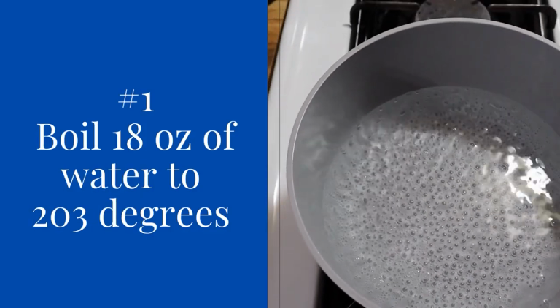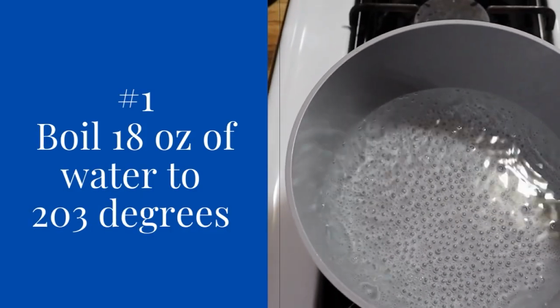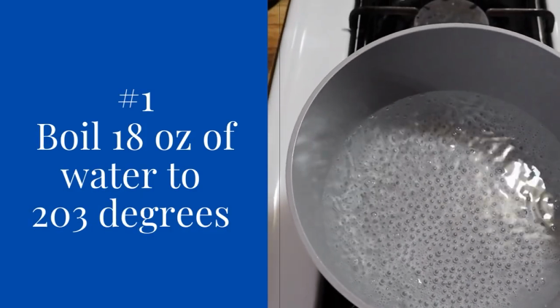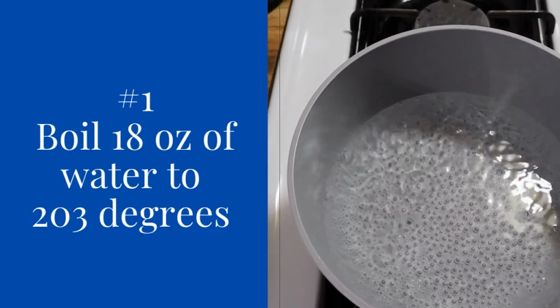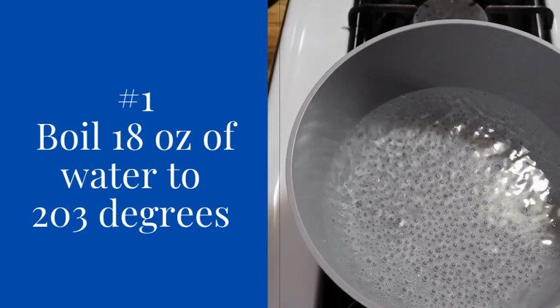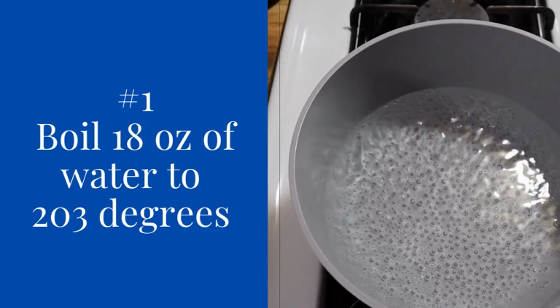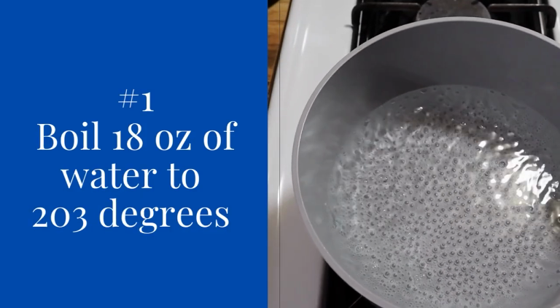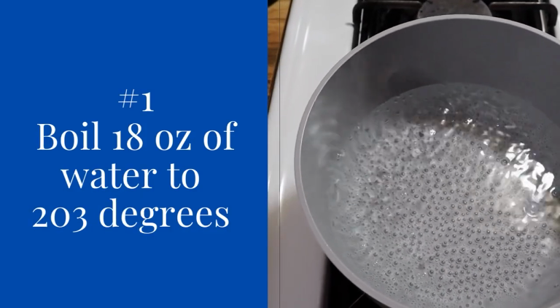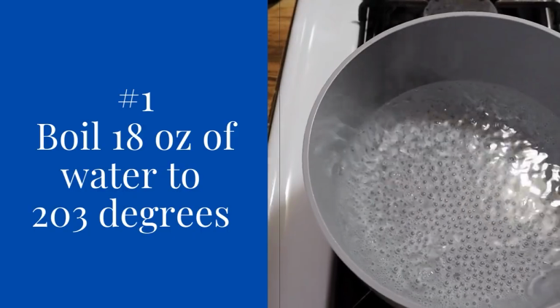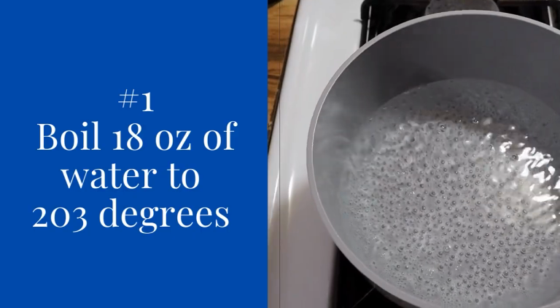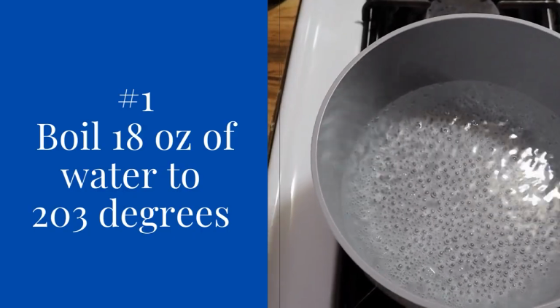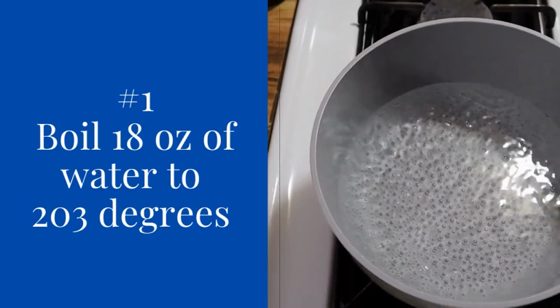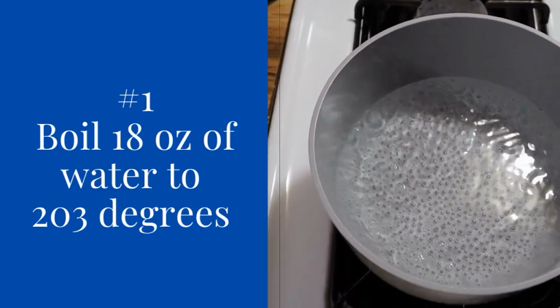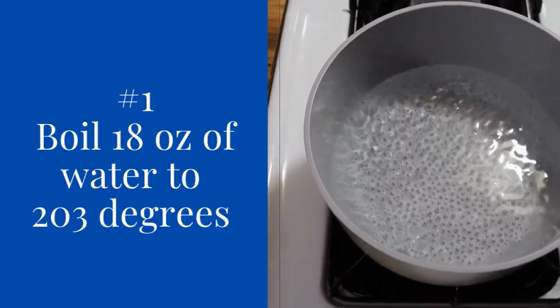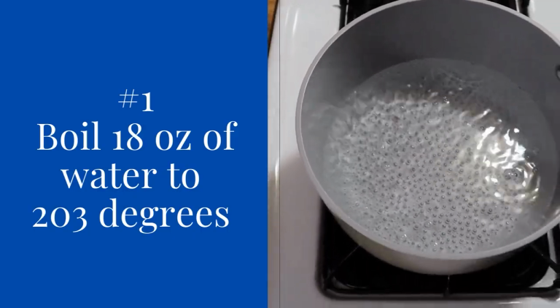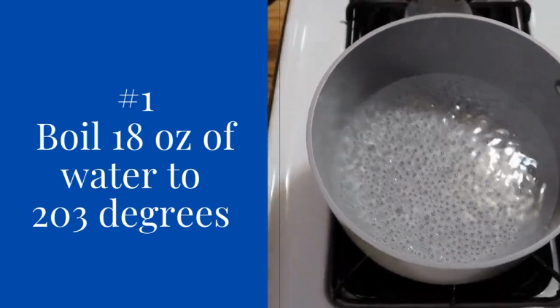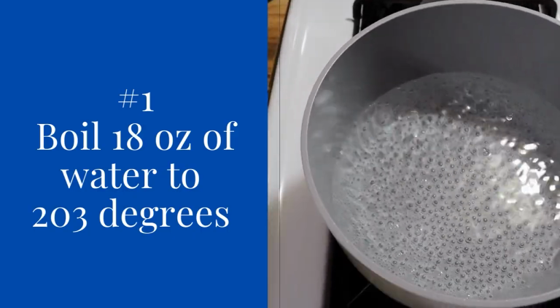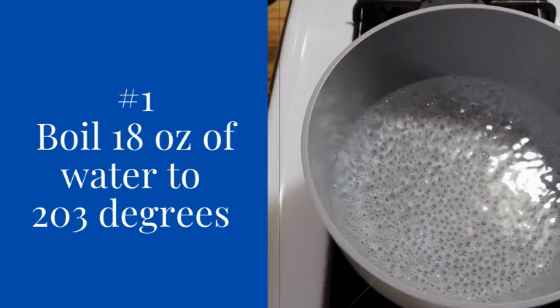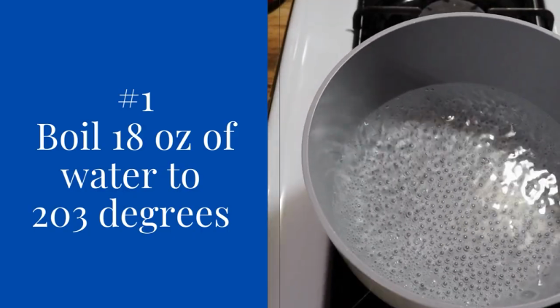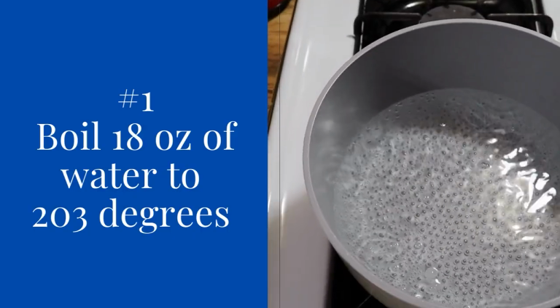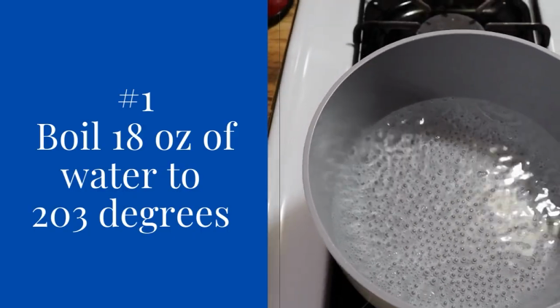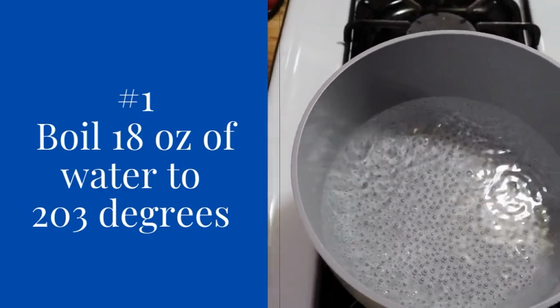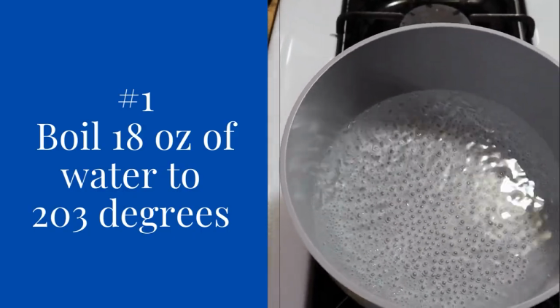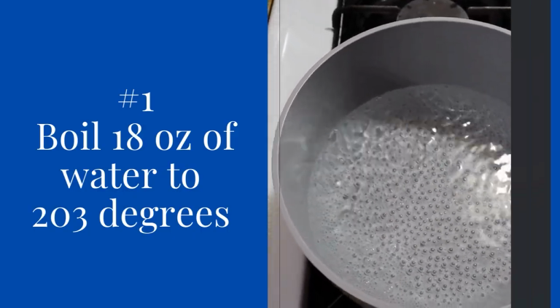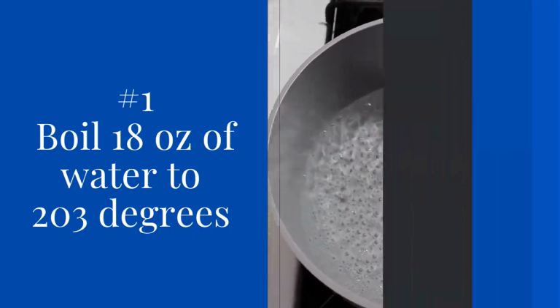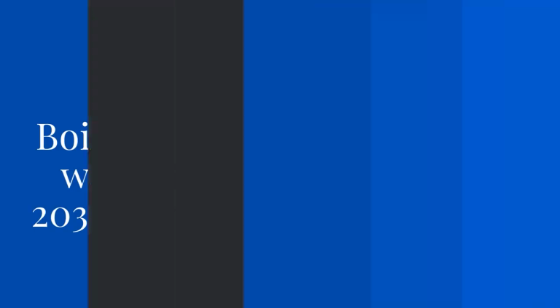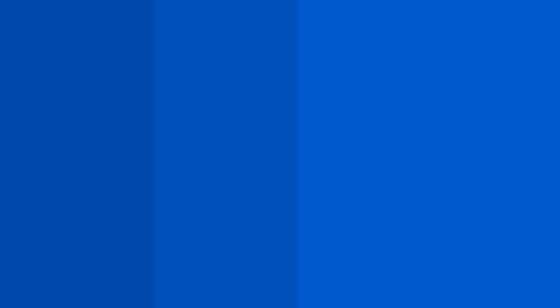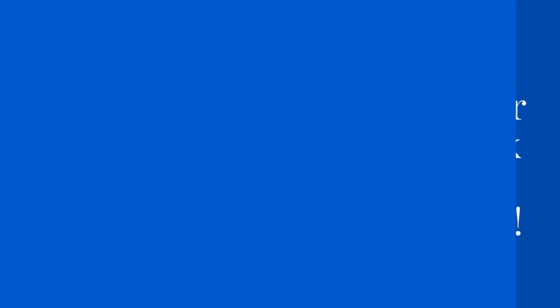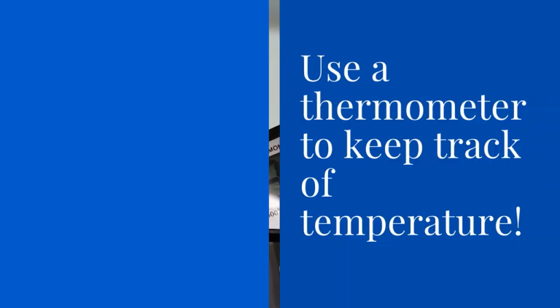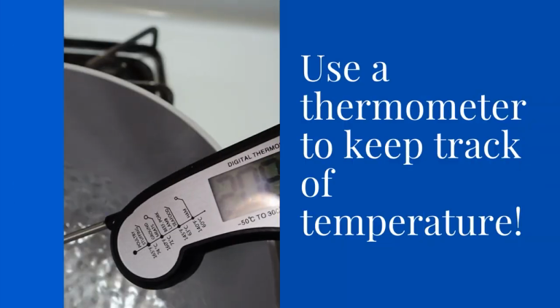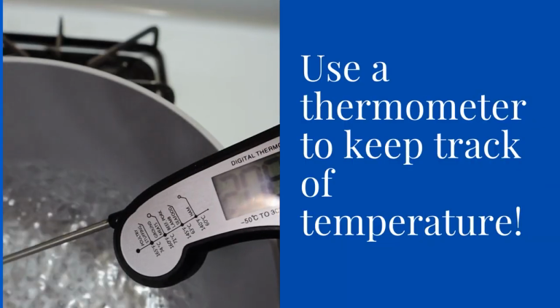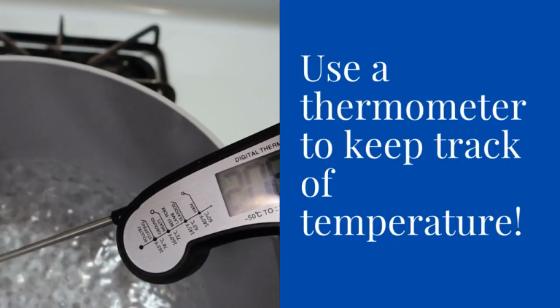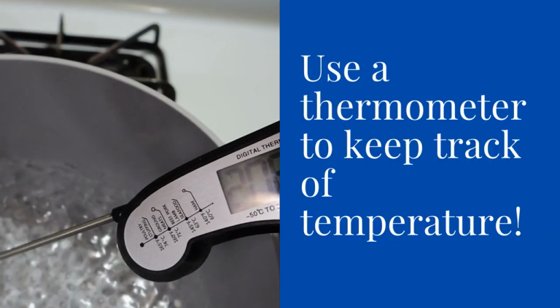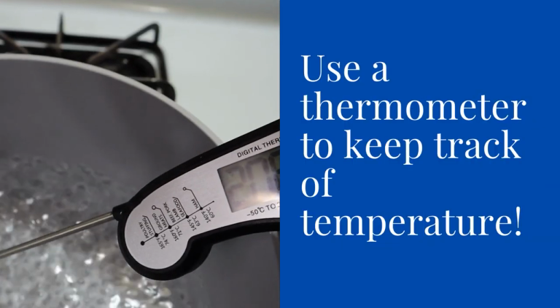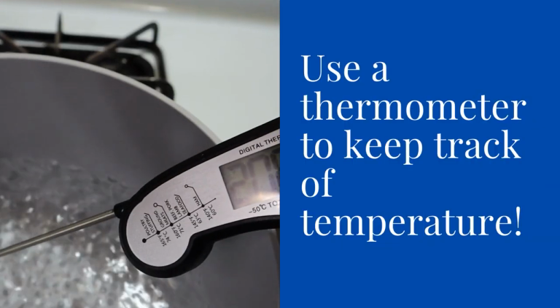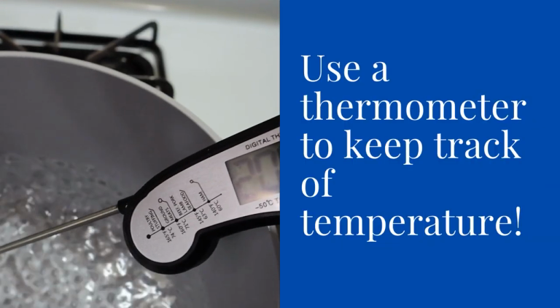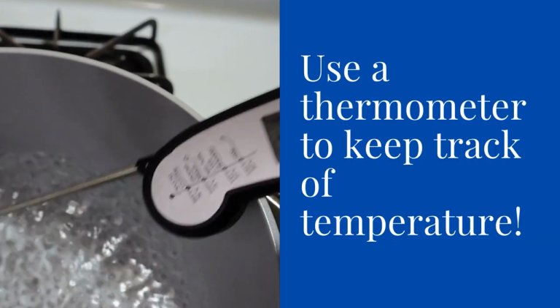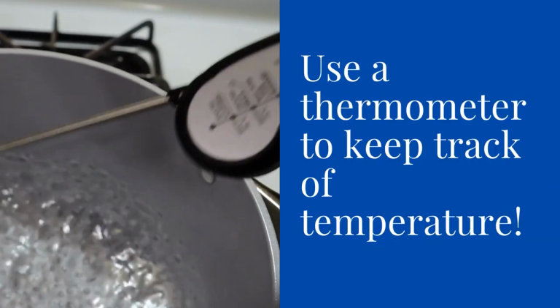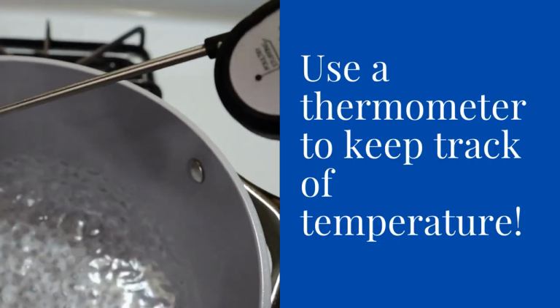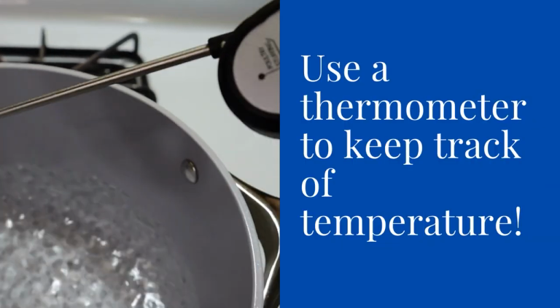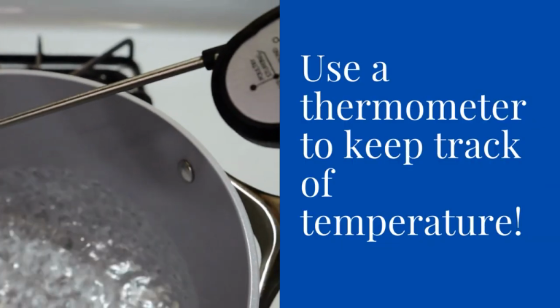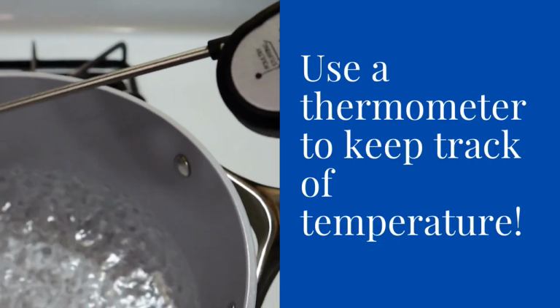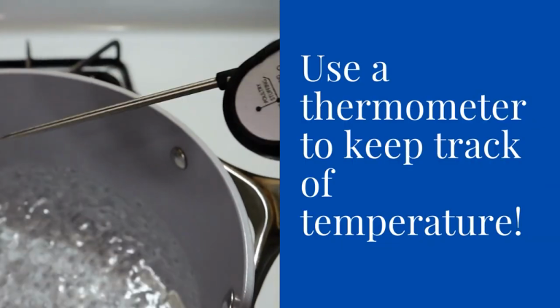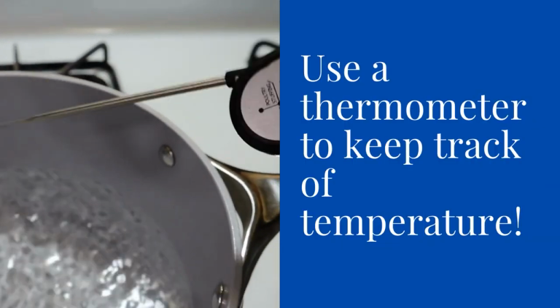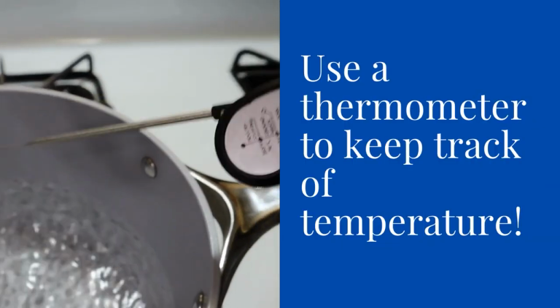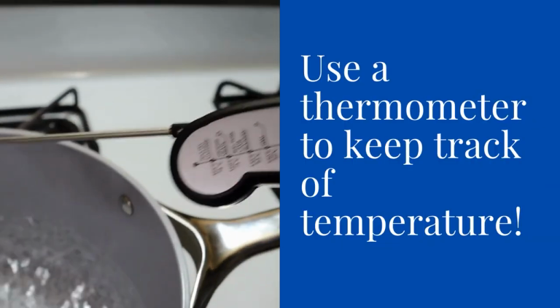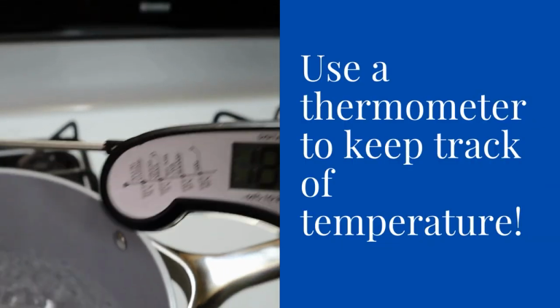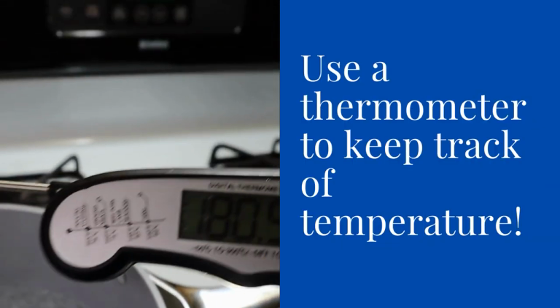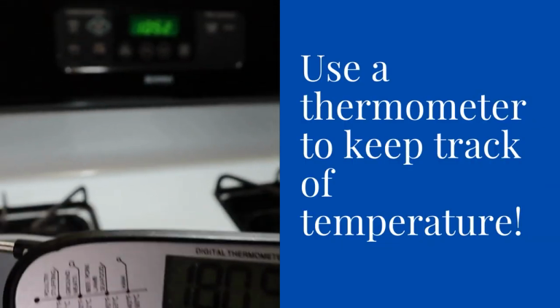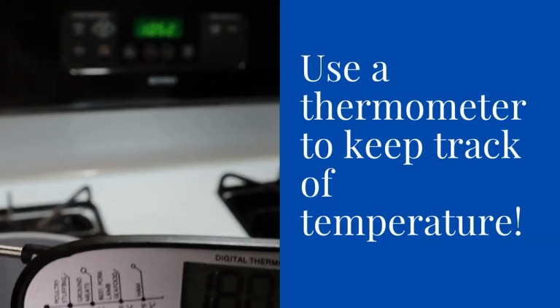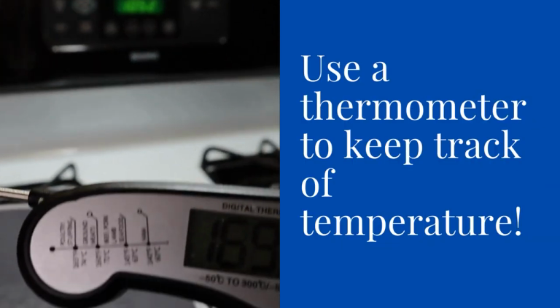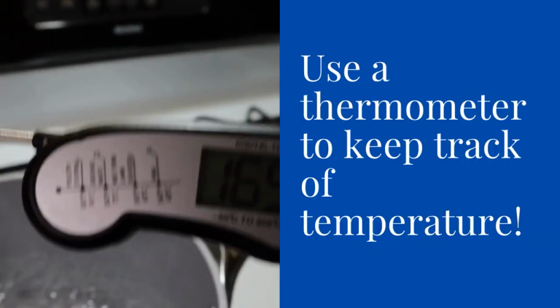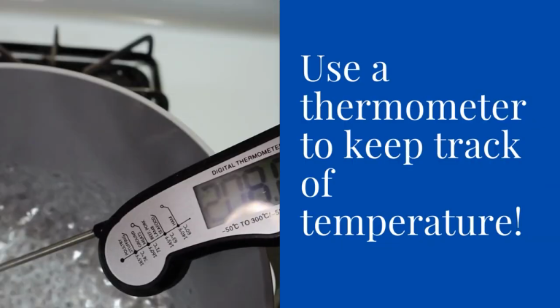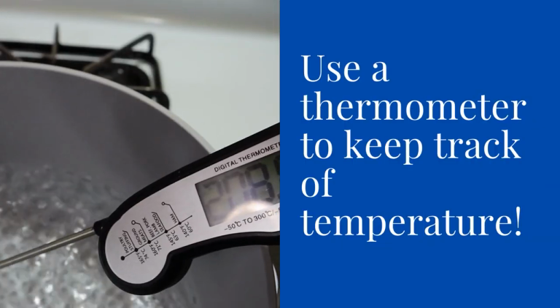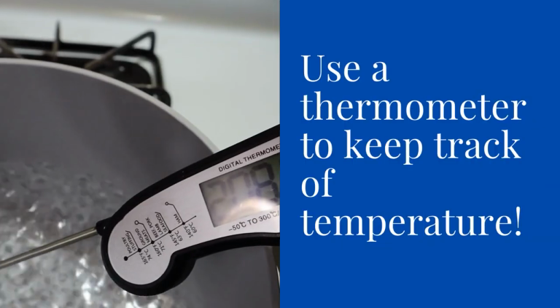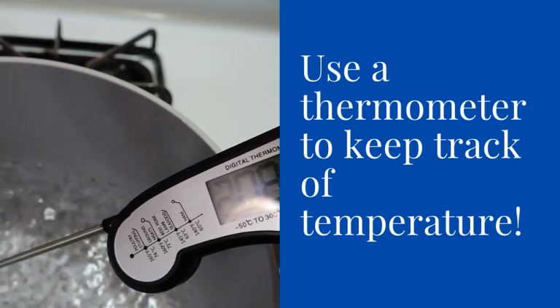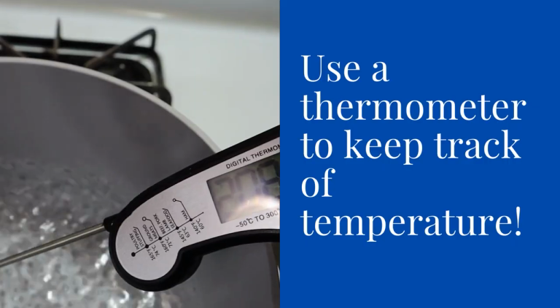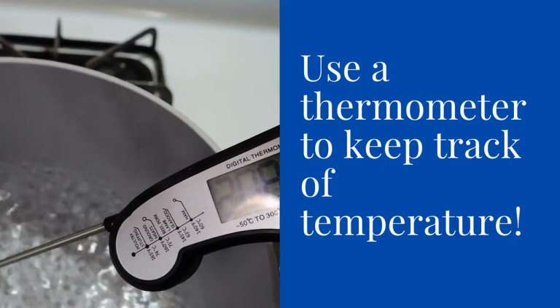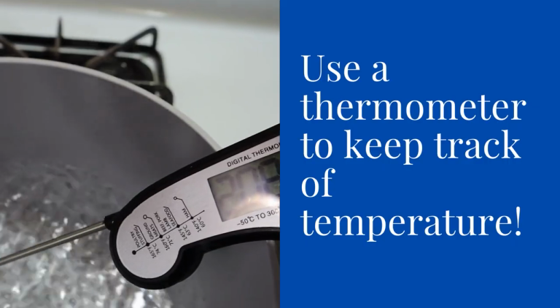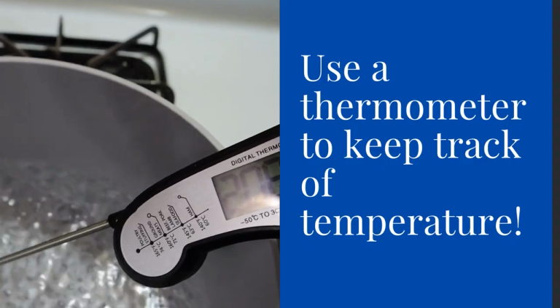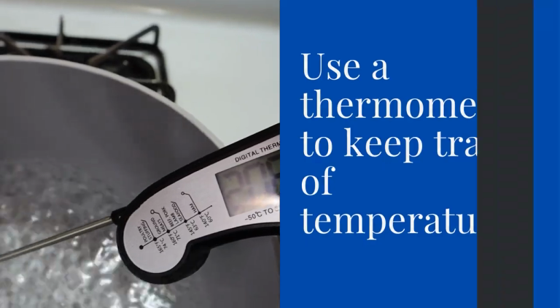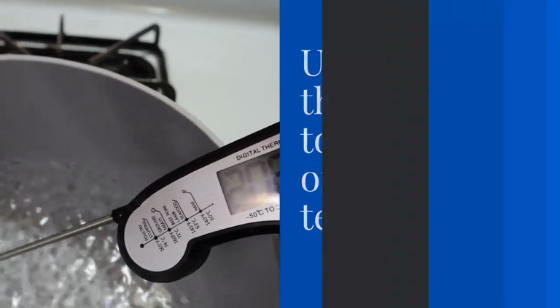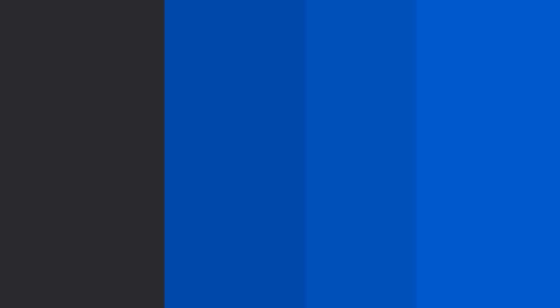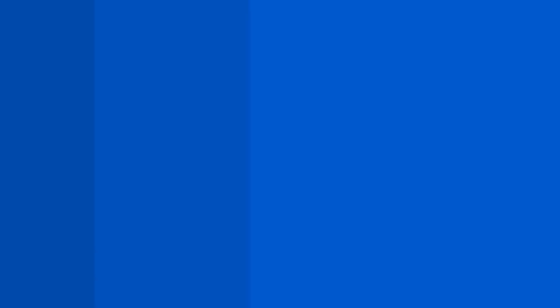Step one: boil 18 ounces of water to 203 degrees, and you're going to want to use a thermometer to keep track of that temperature.